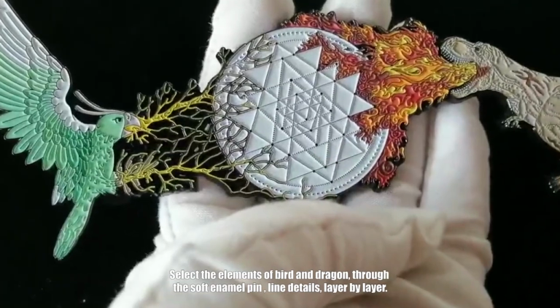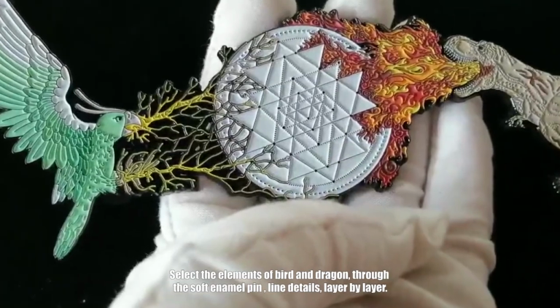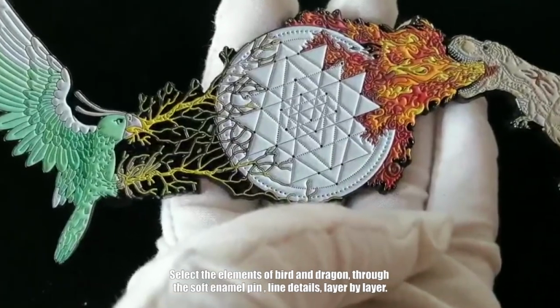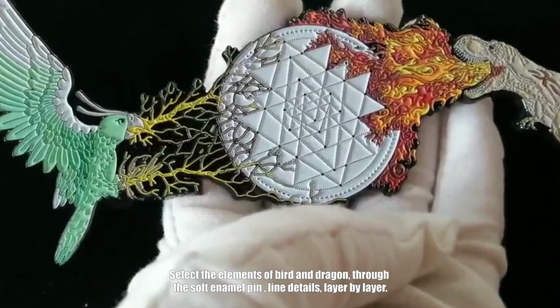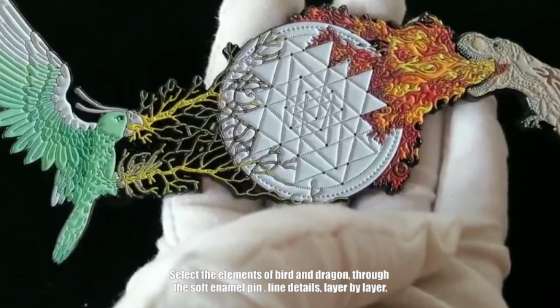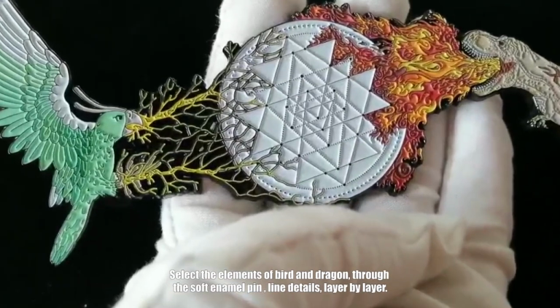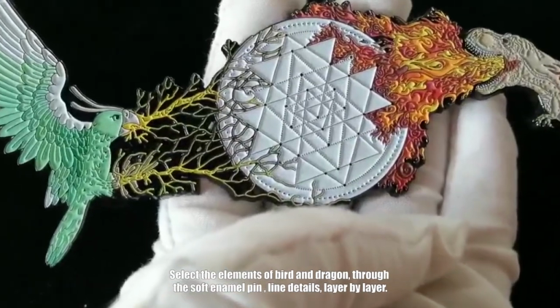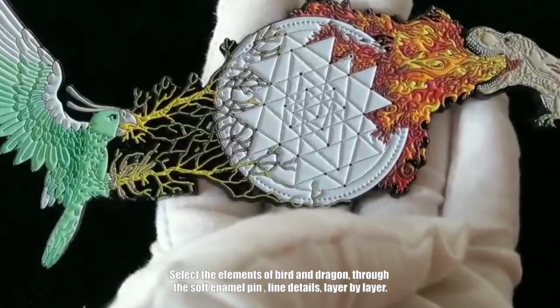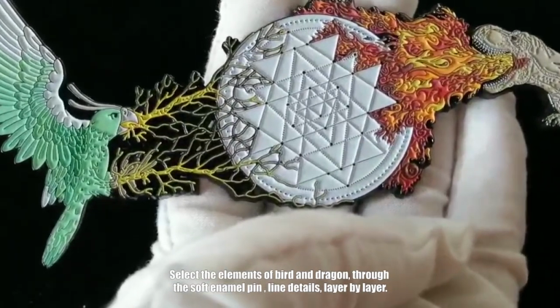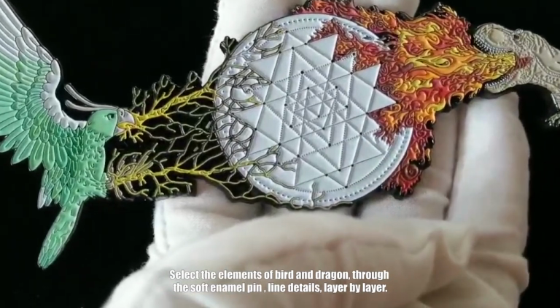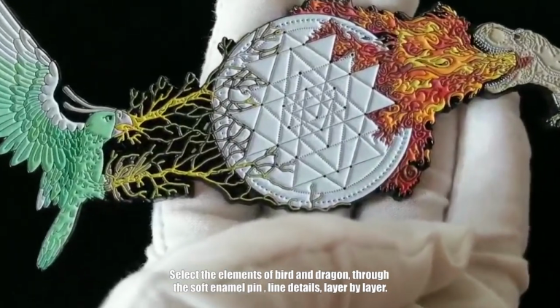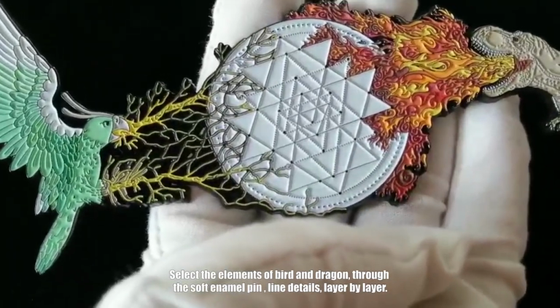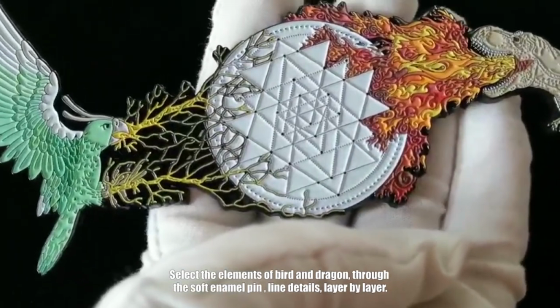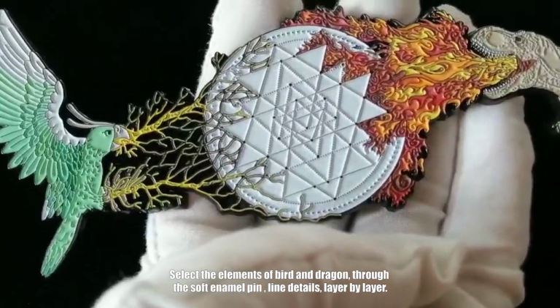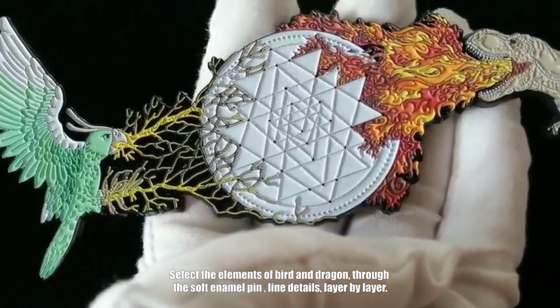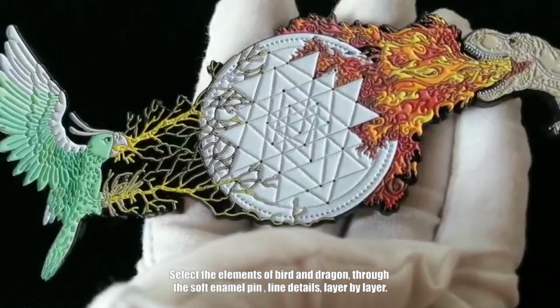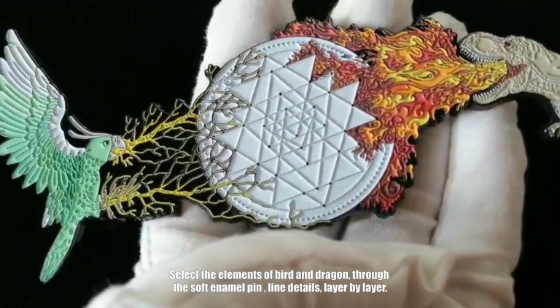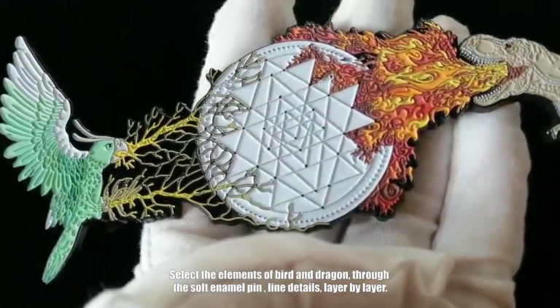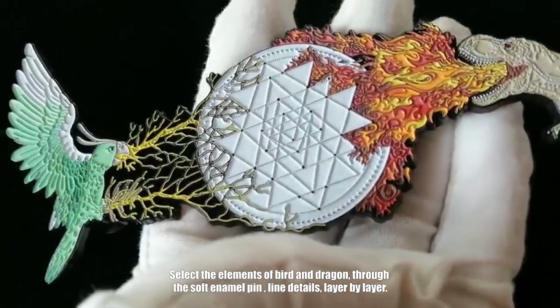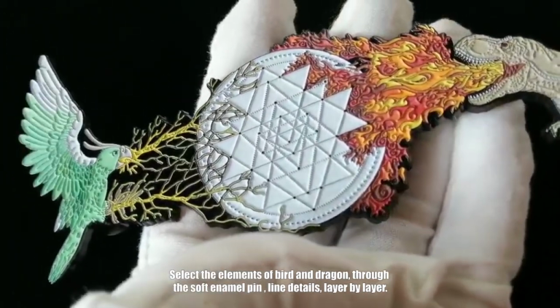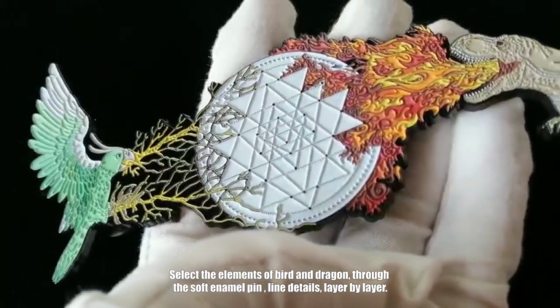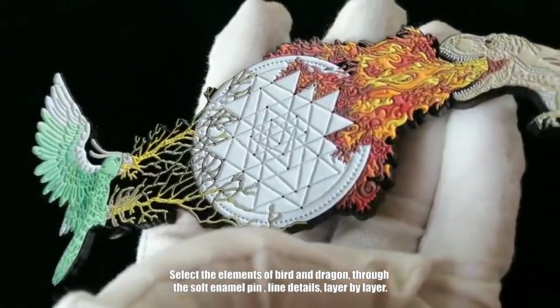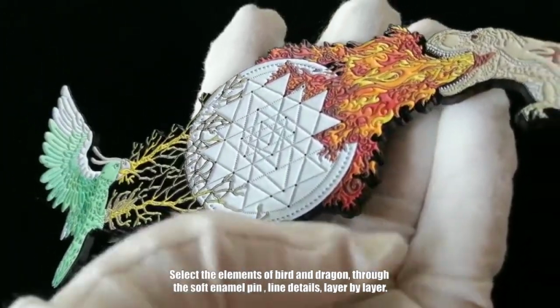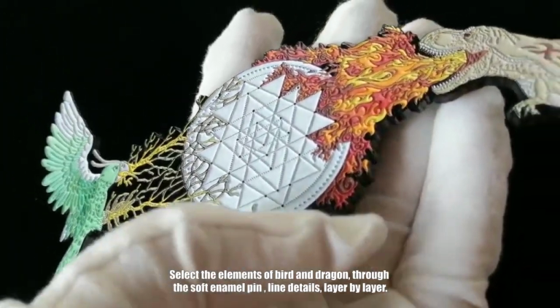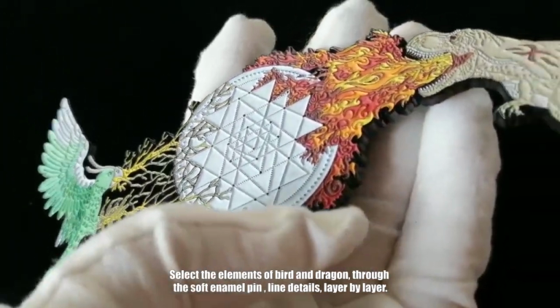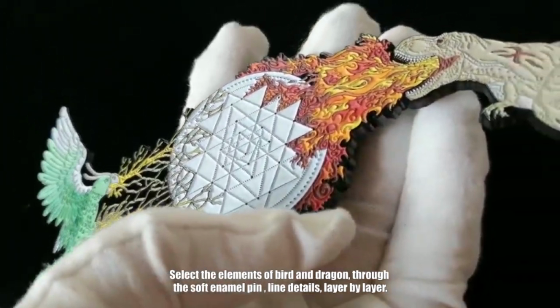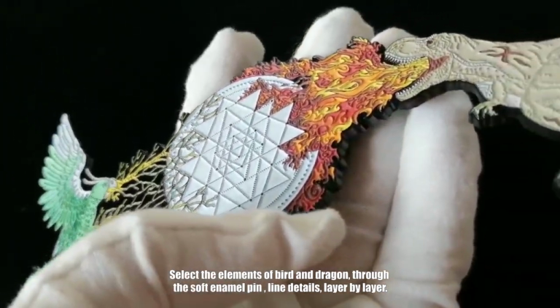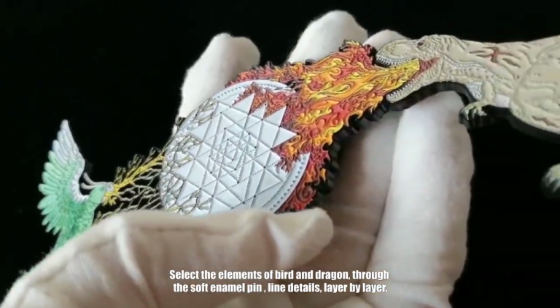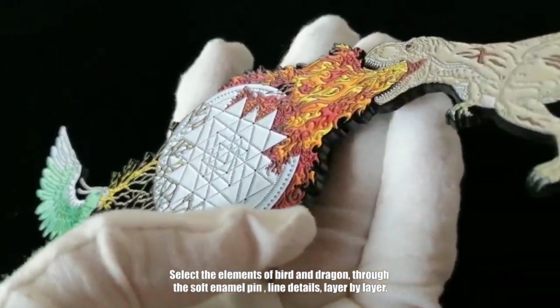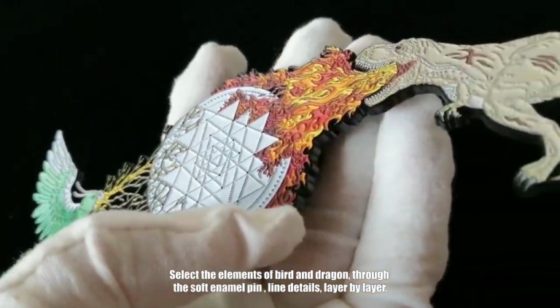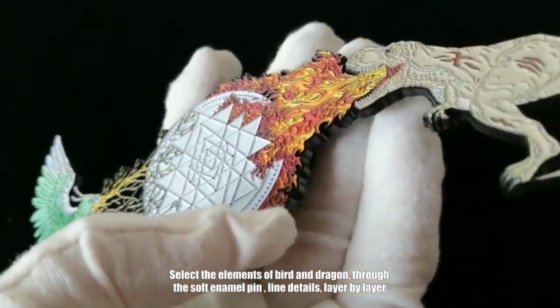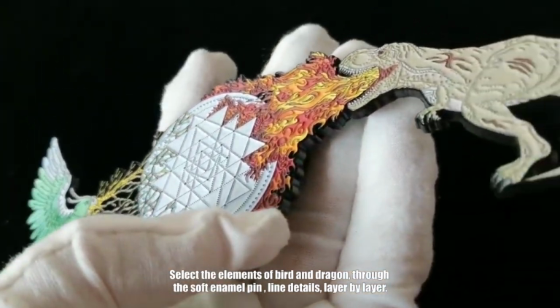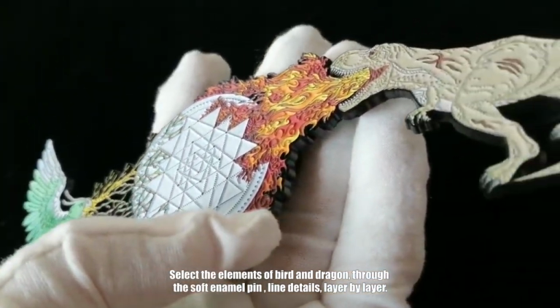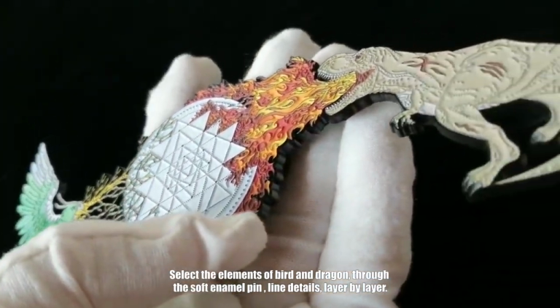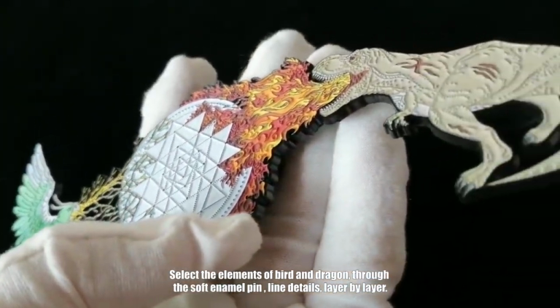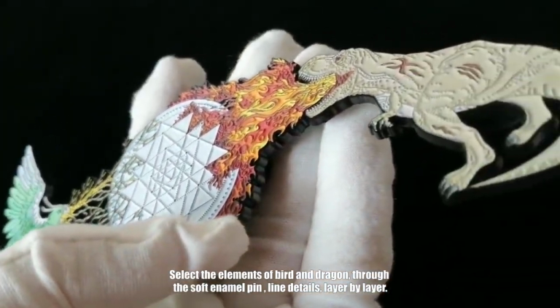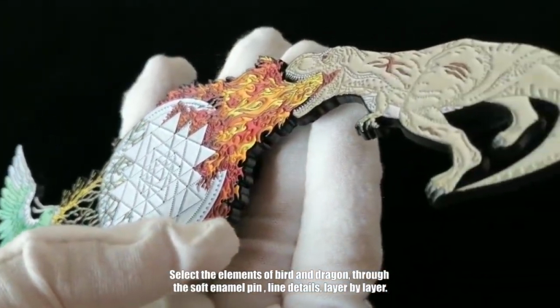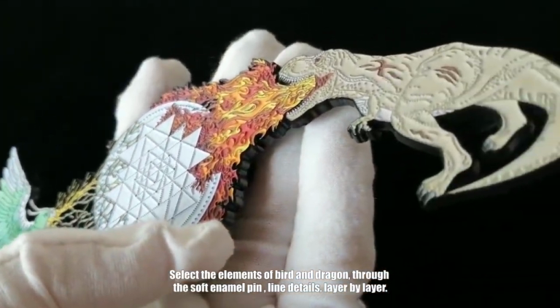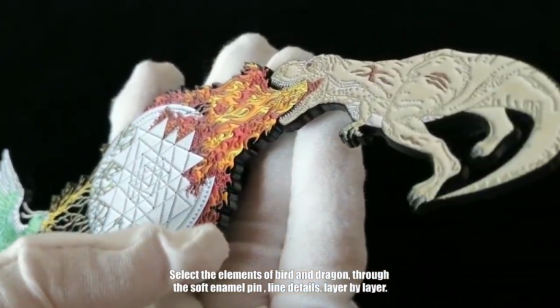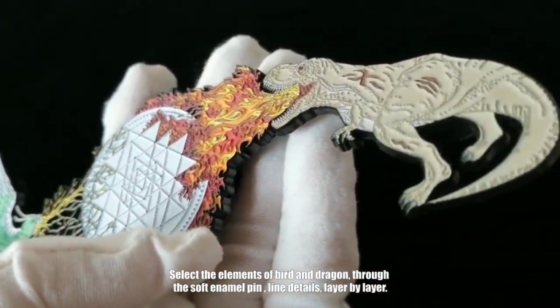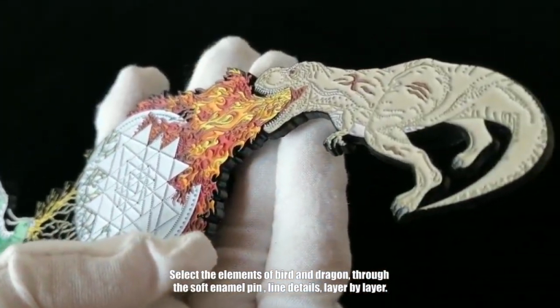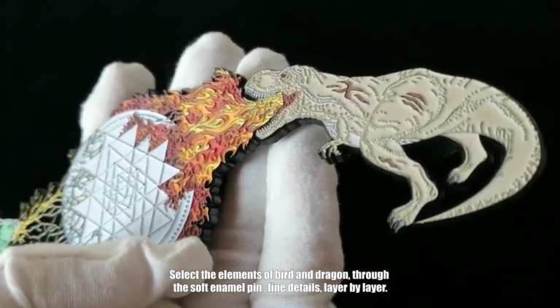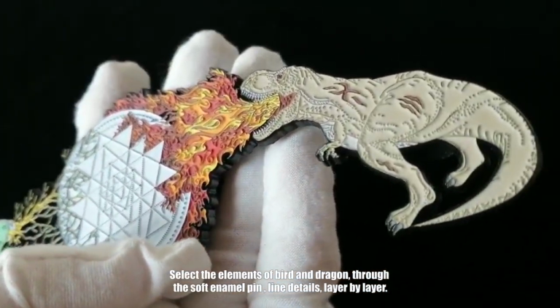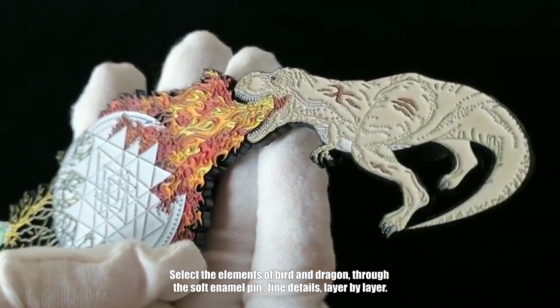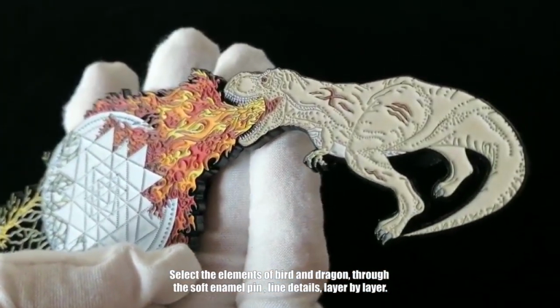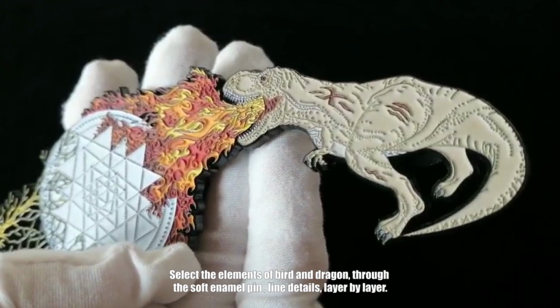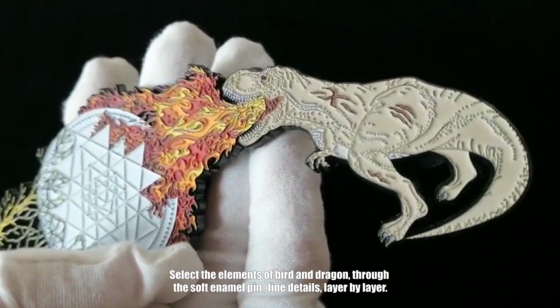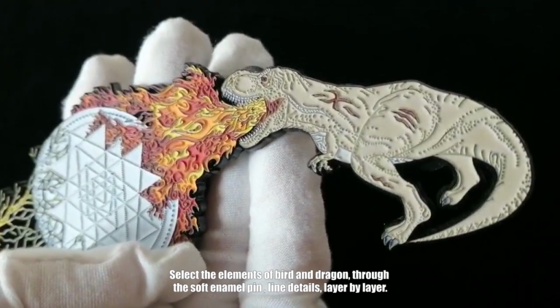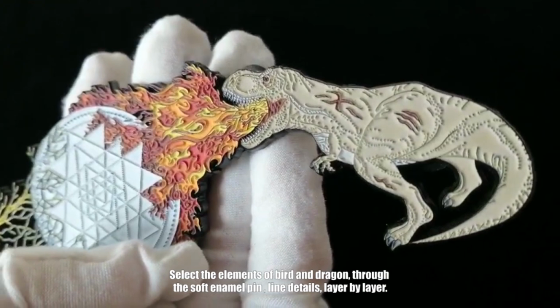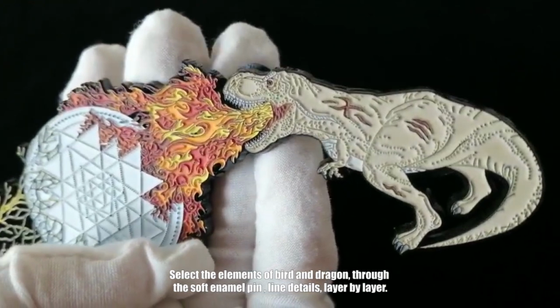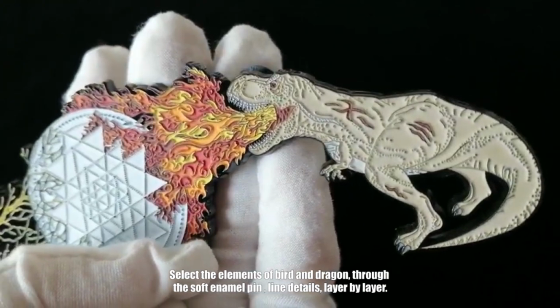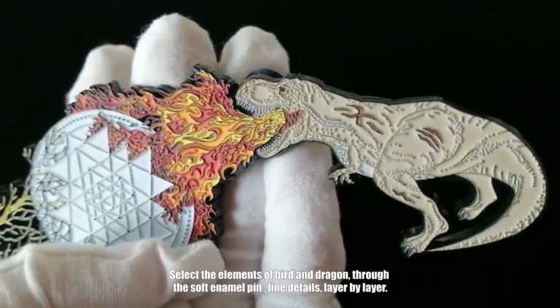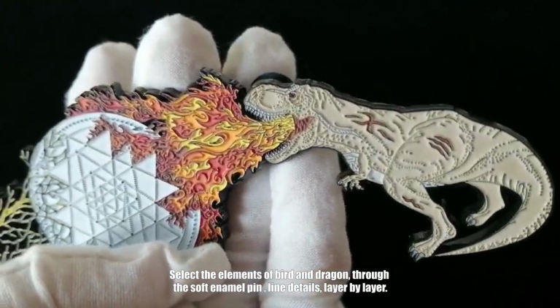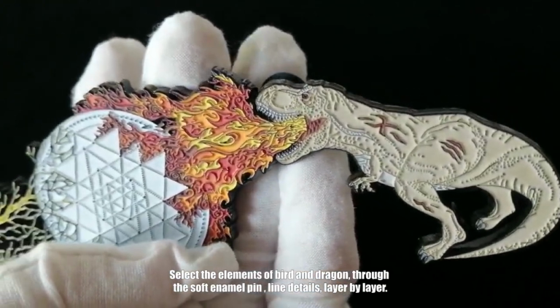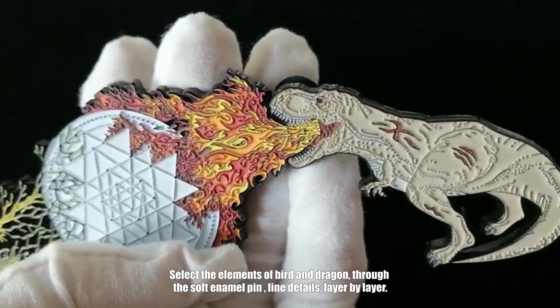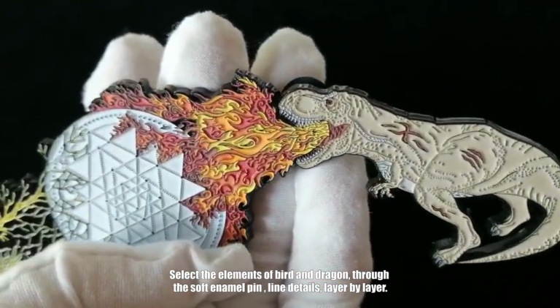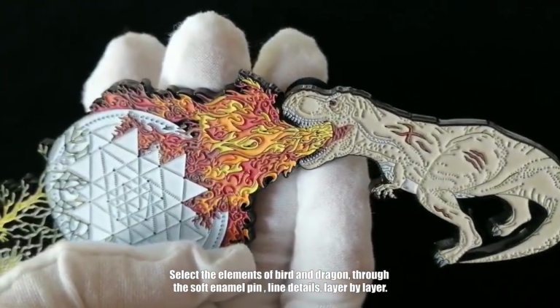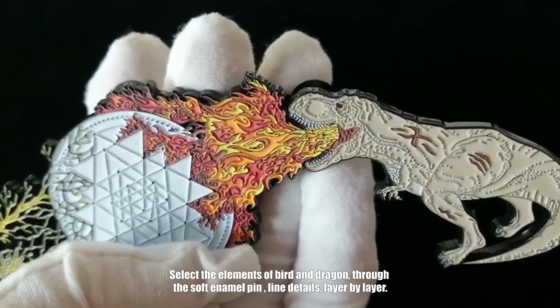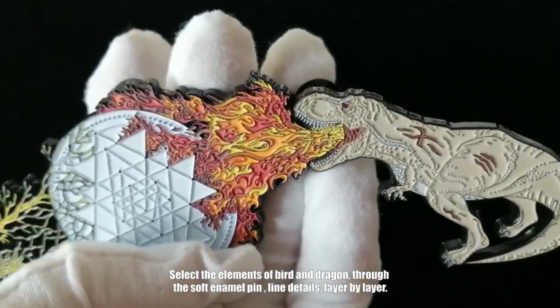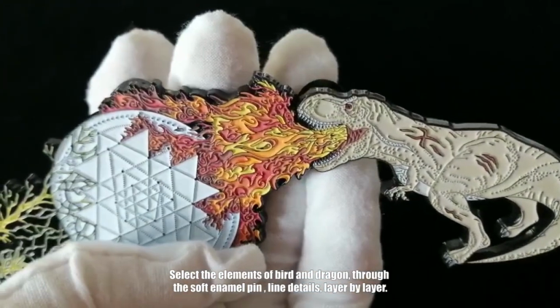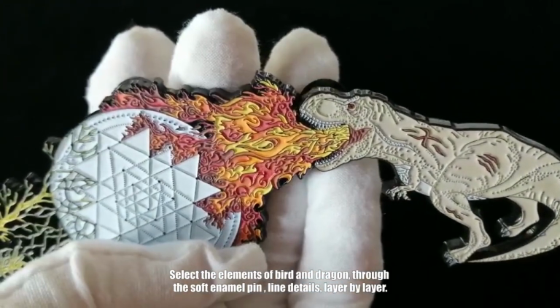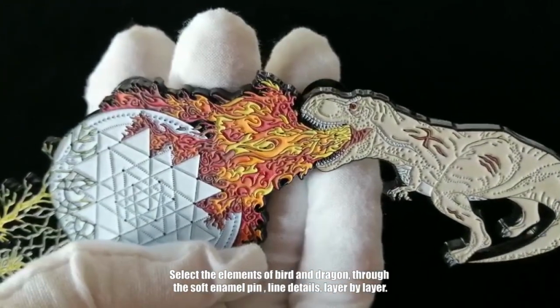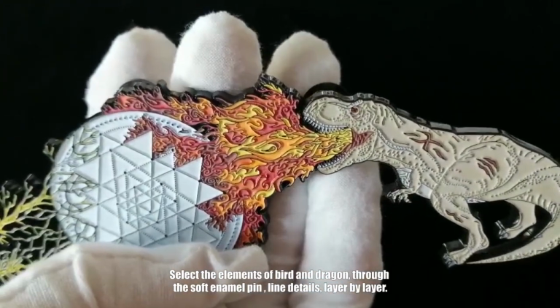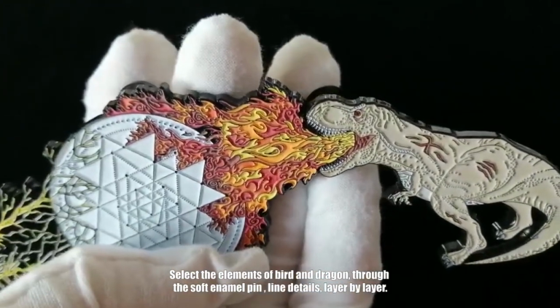The board and dragon design is crafted through soft enamel pin lines, with details rendered layer by layer.